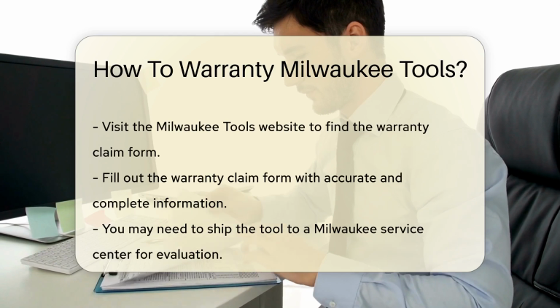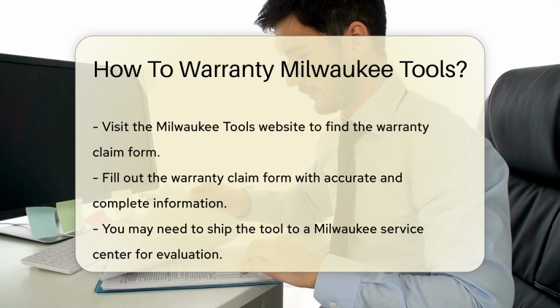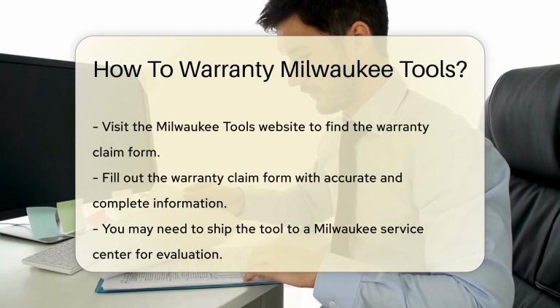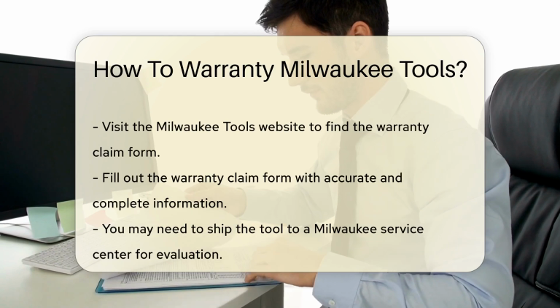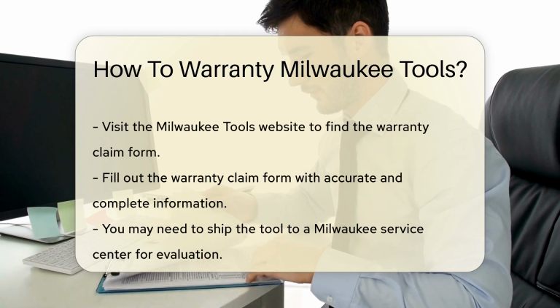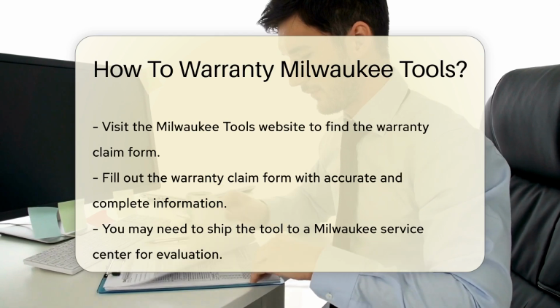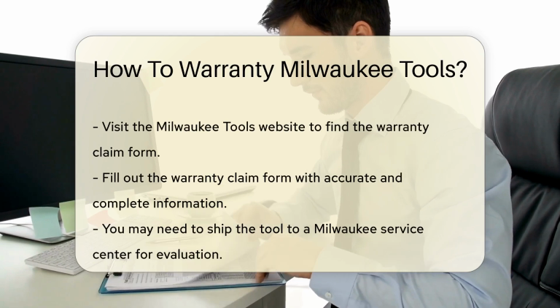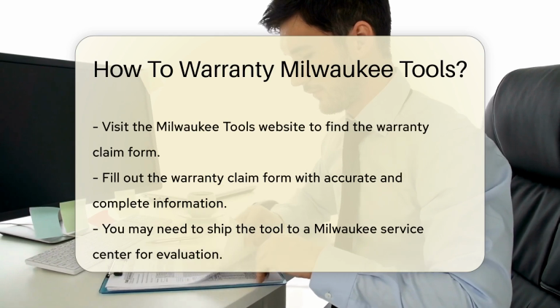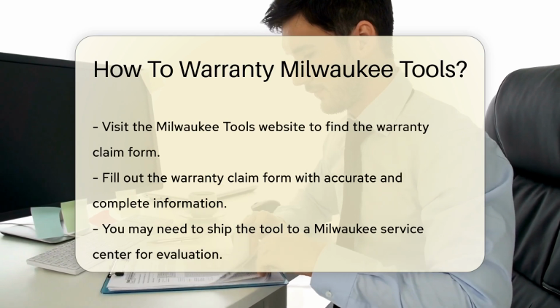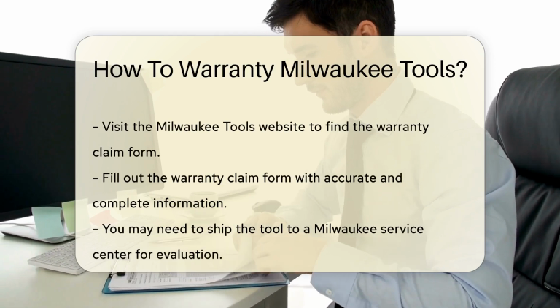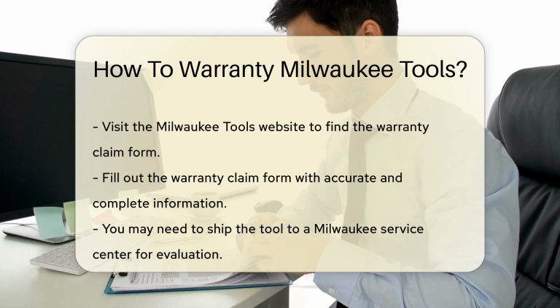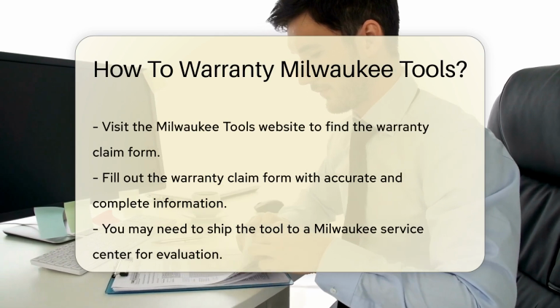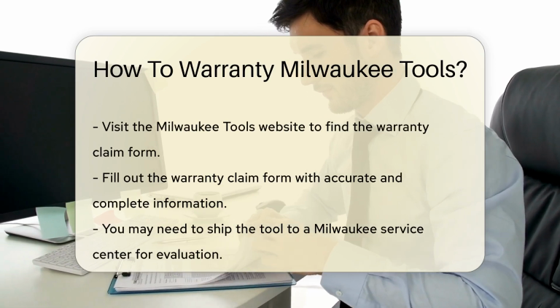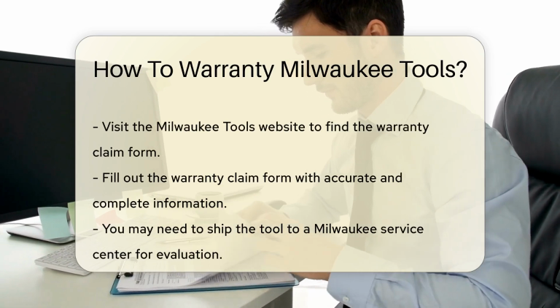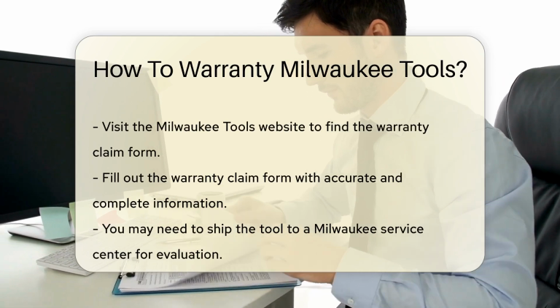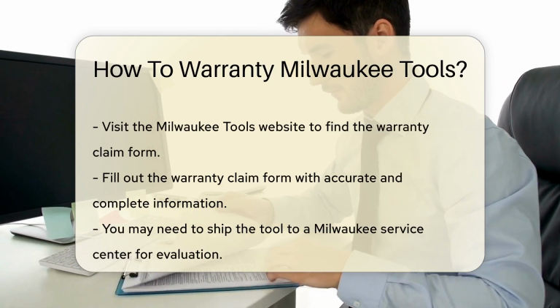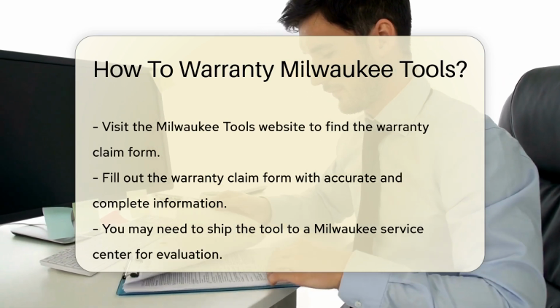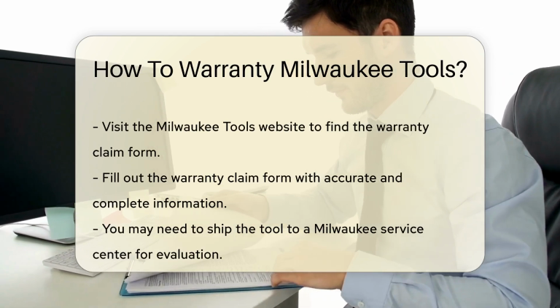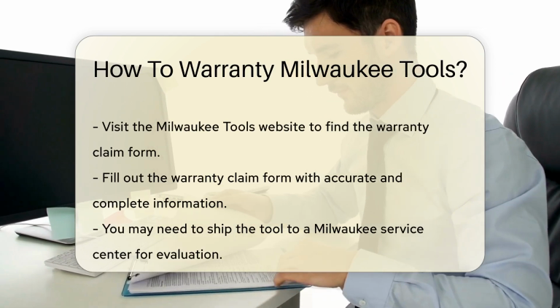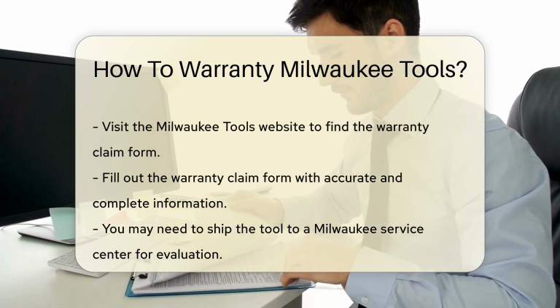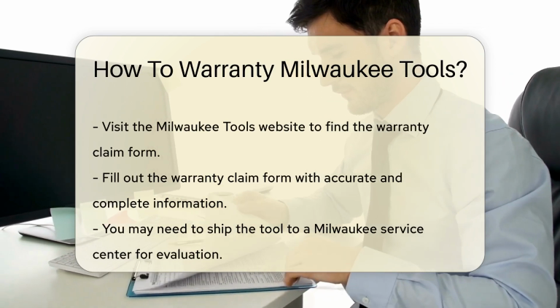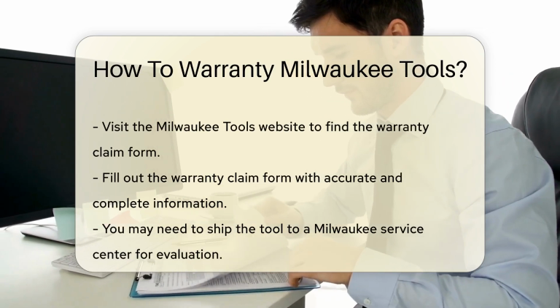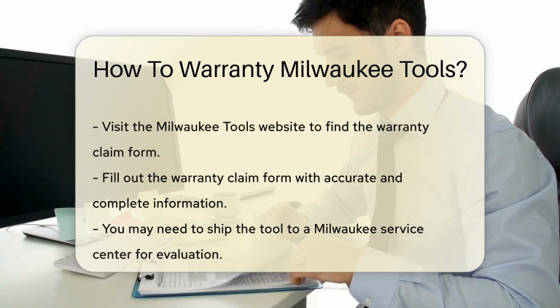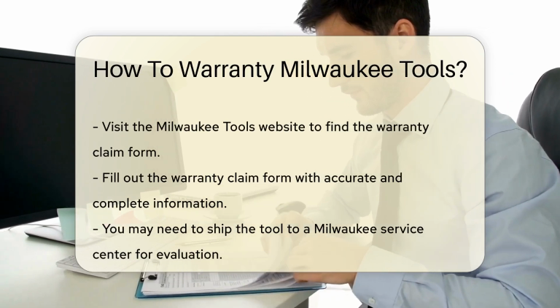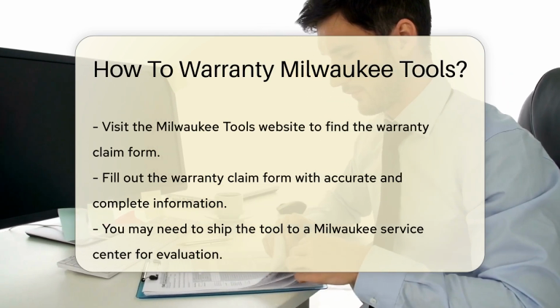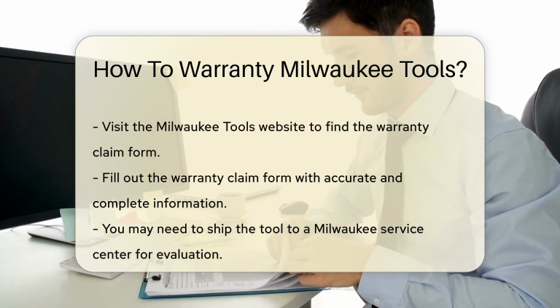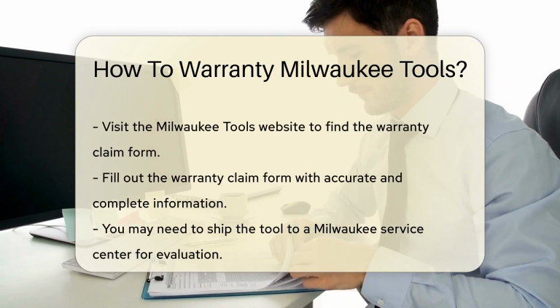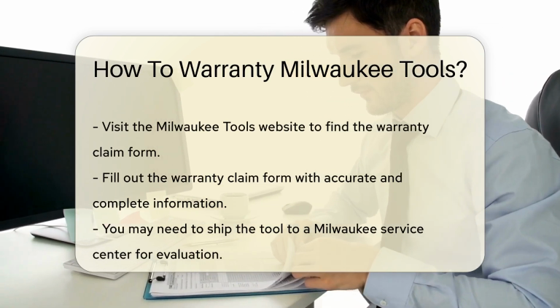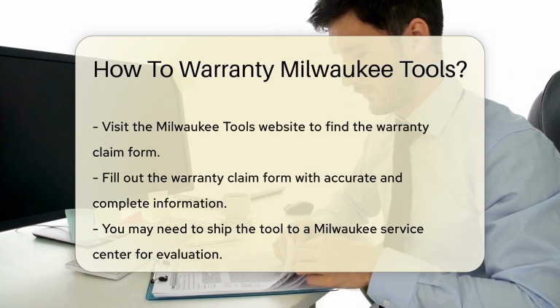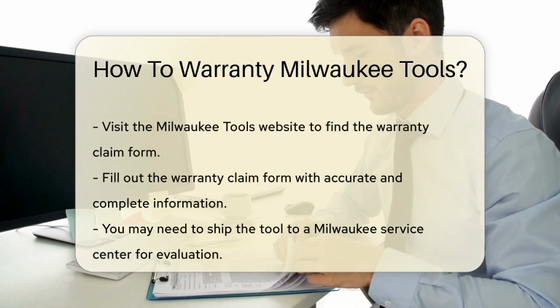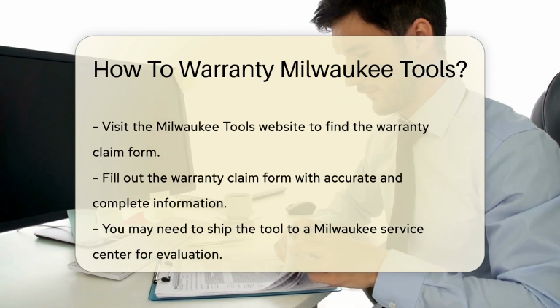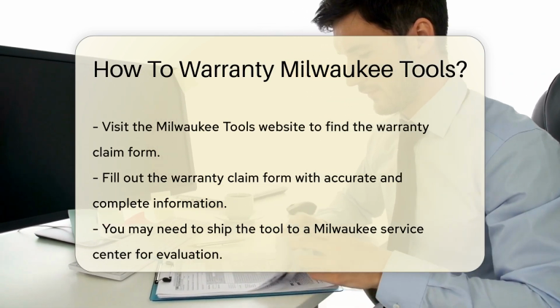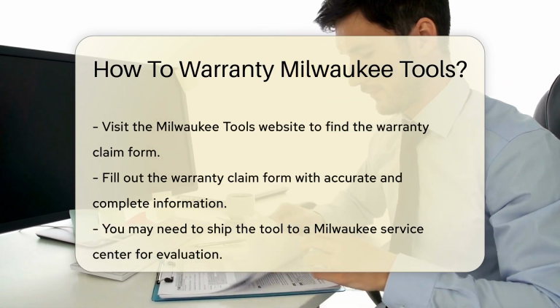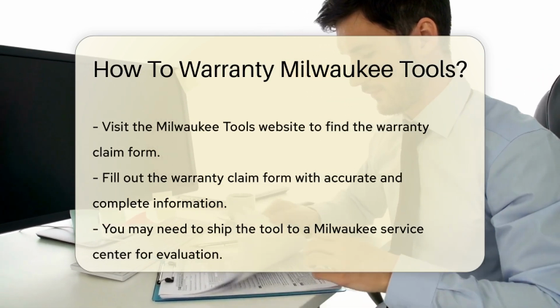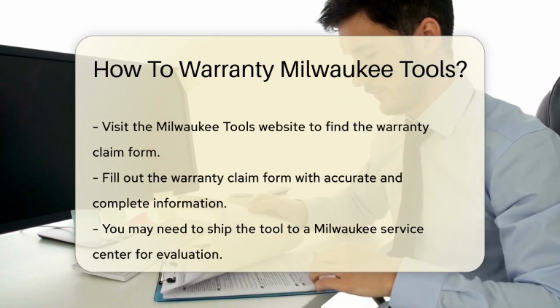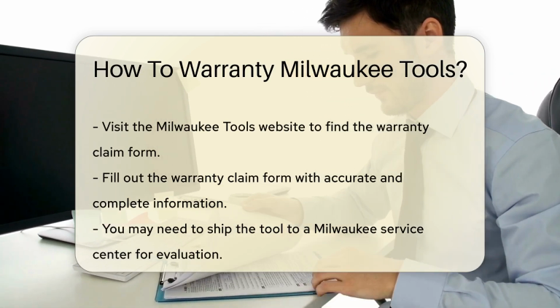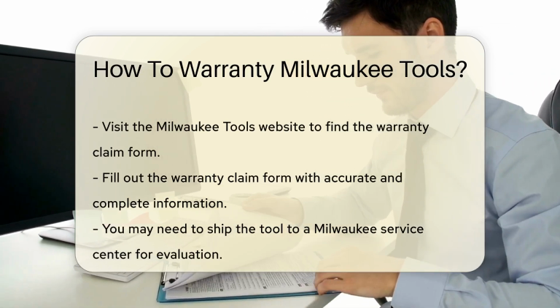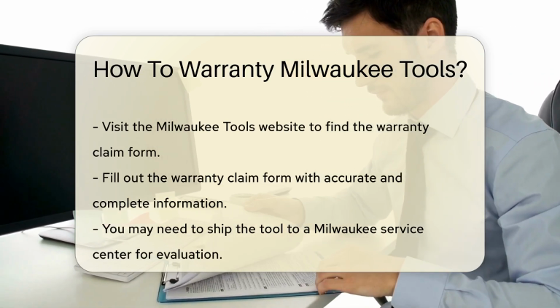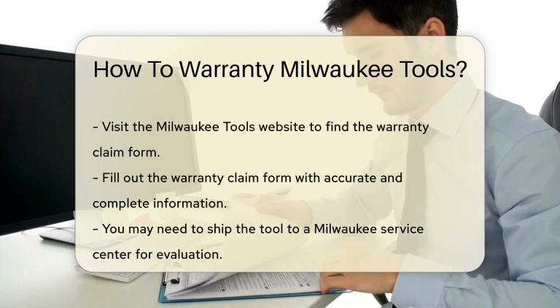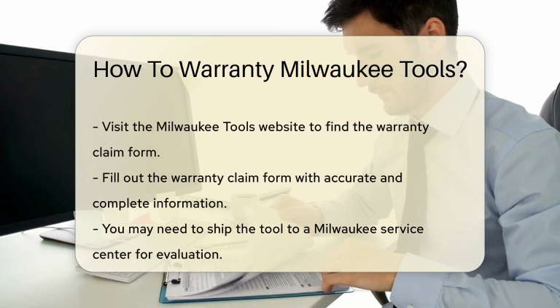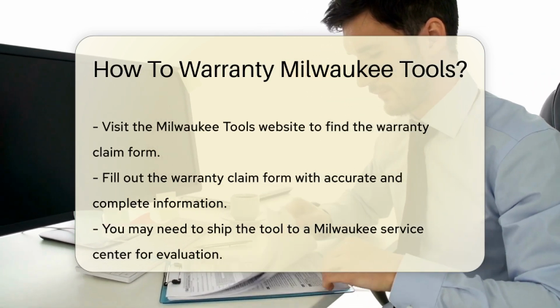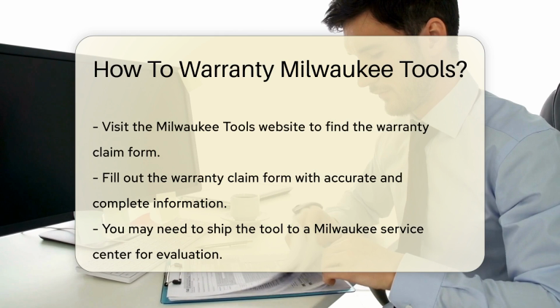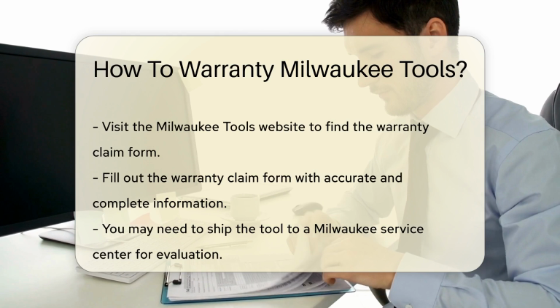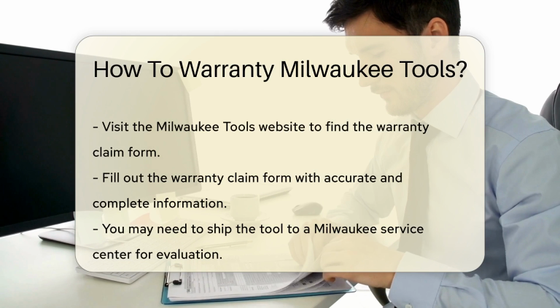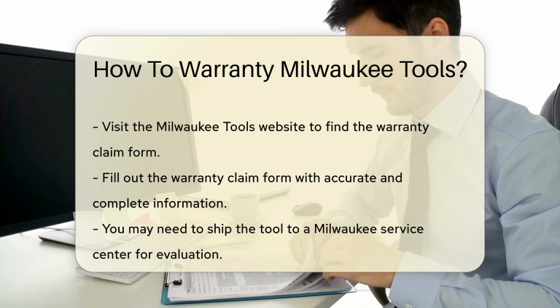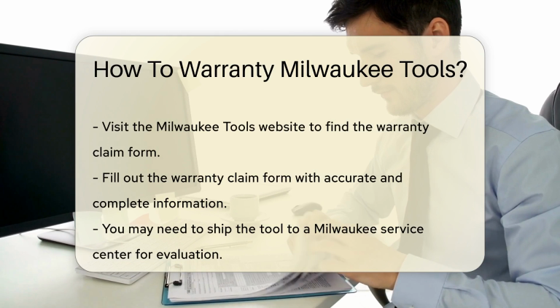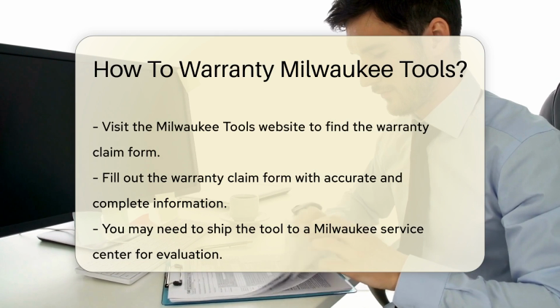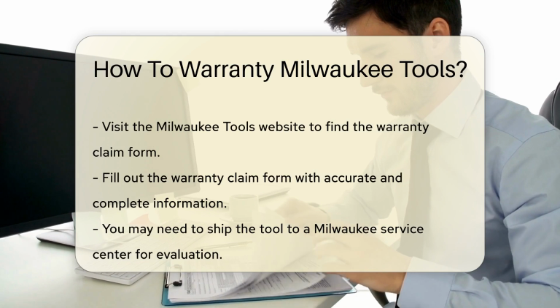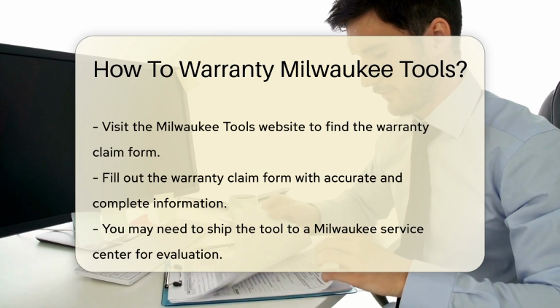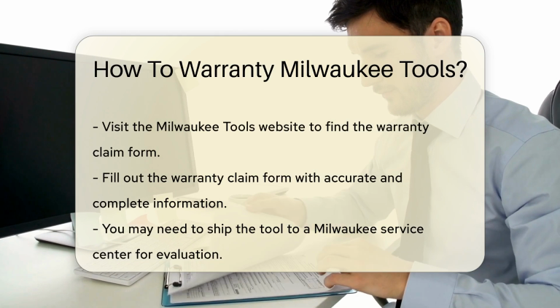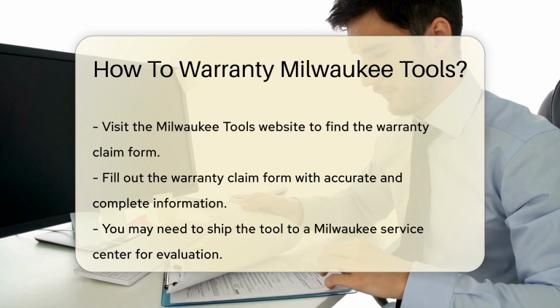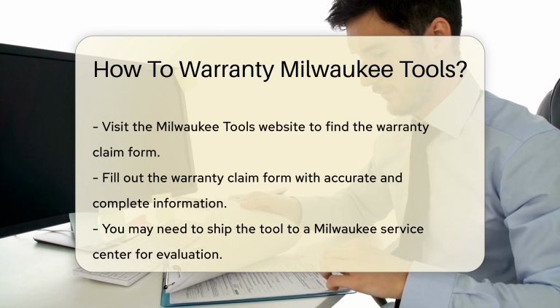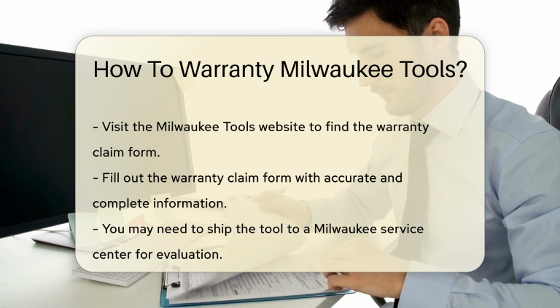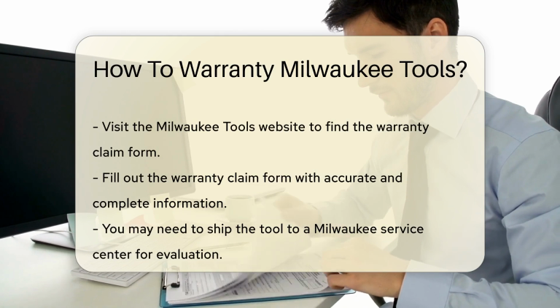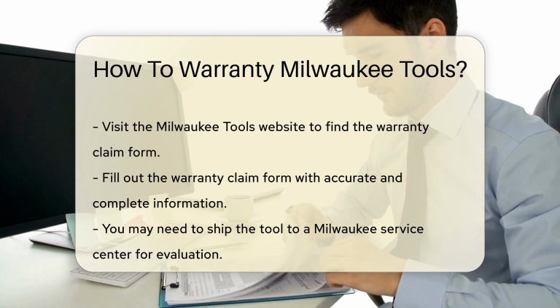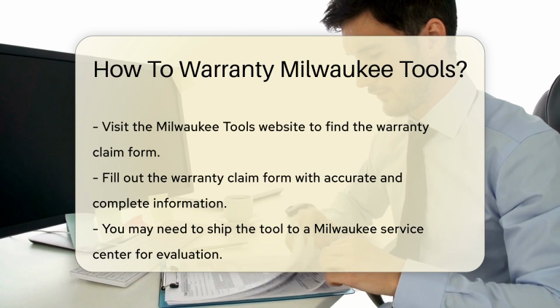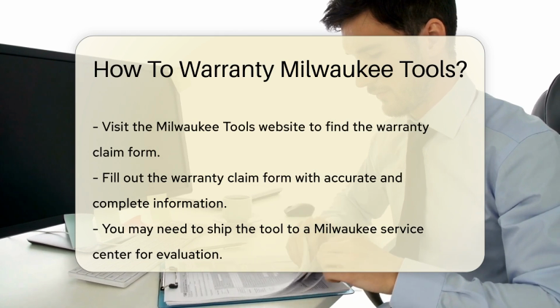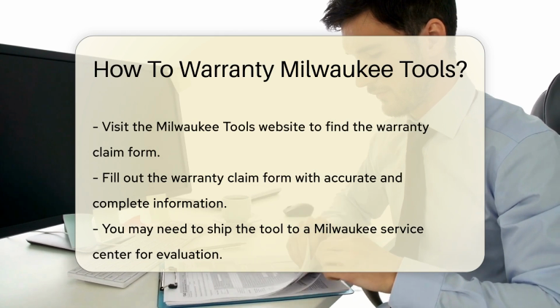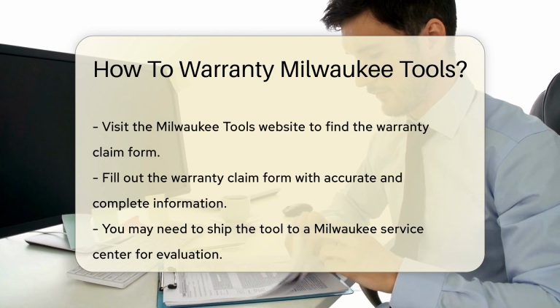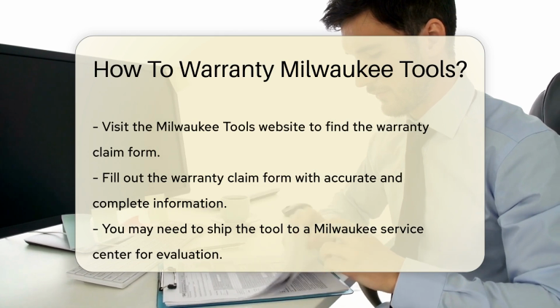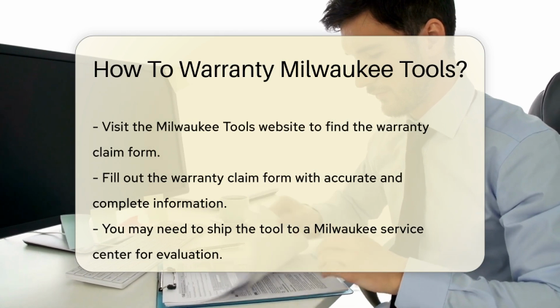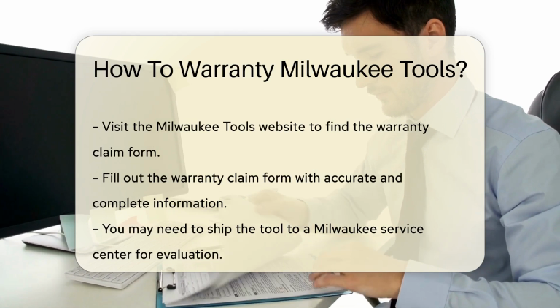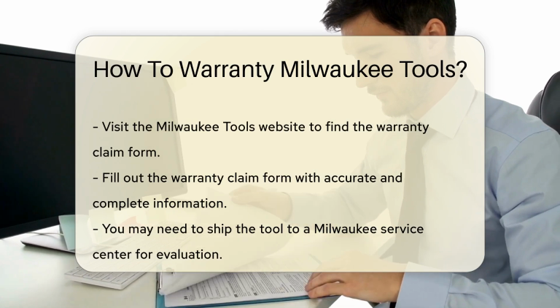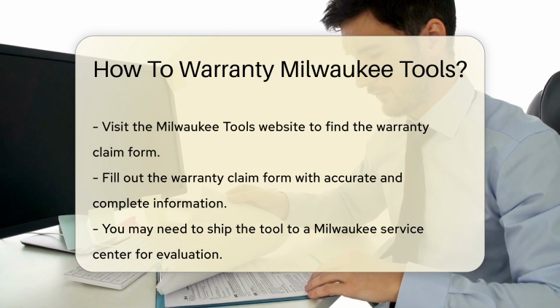Next, identify the specific issue with the tool. Milwaukee Tools requires a detailed description of the problem.